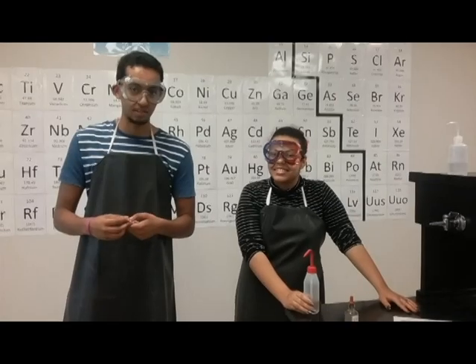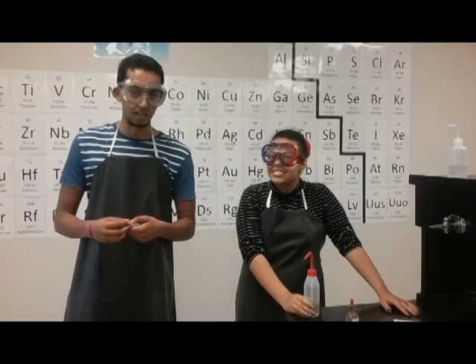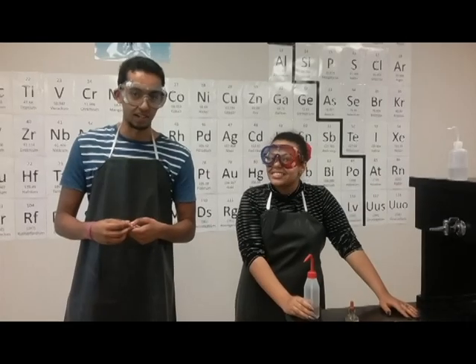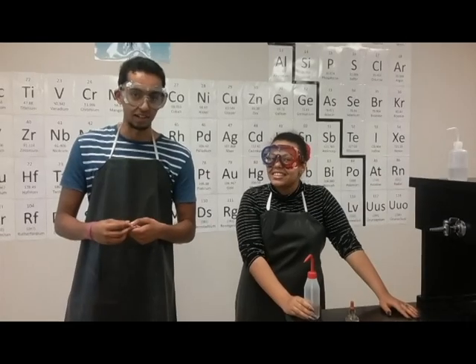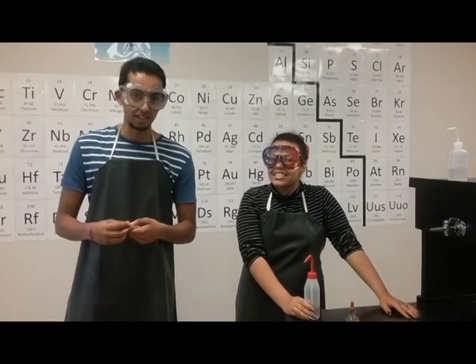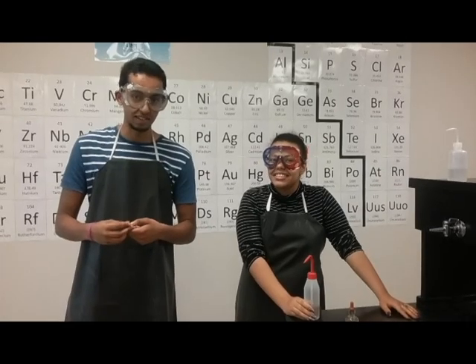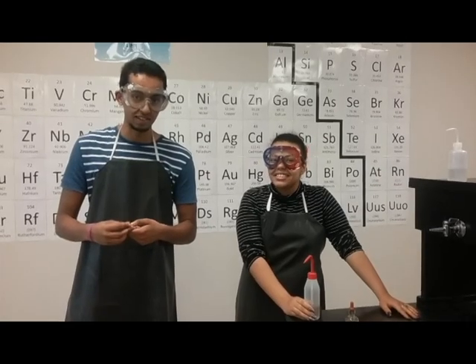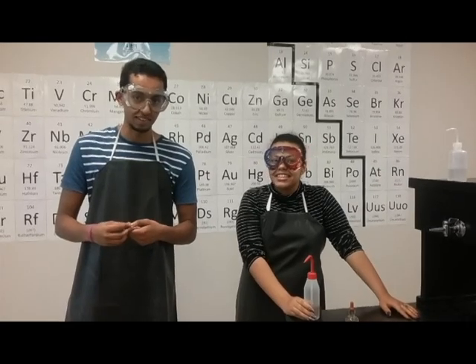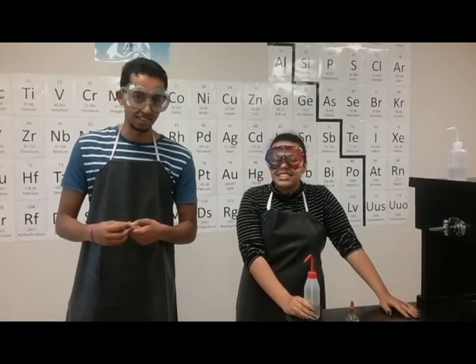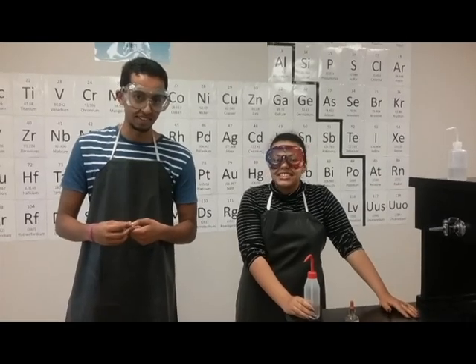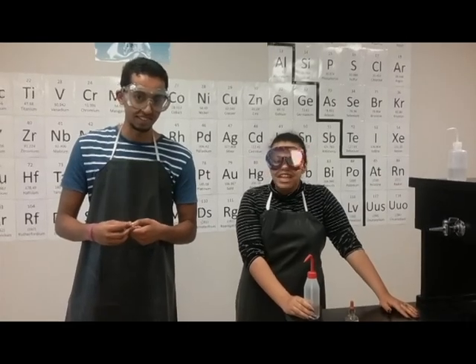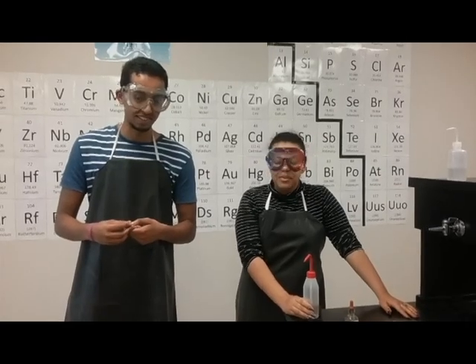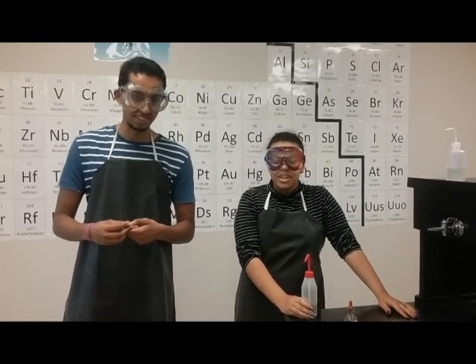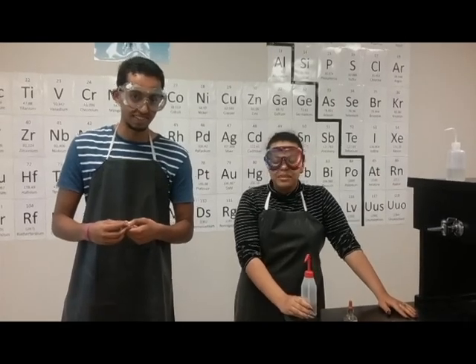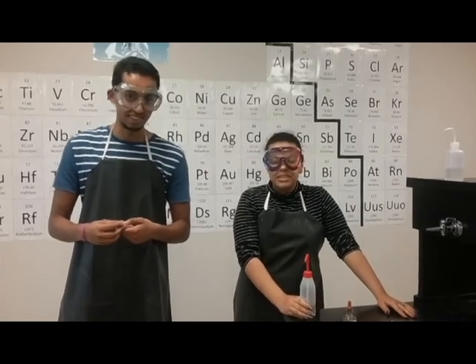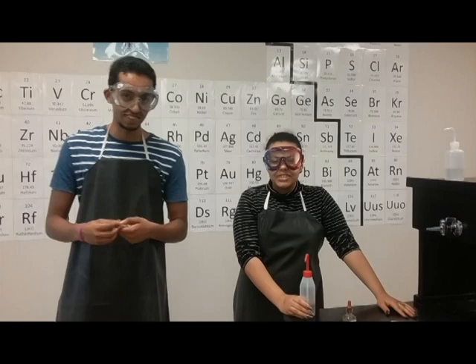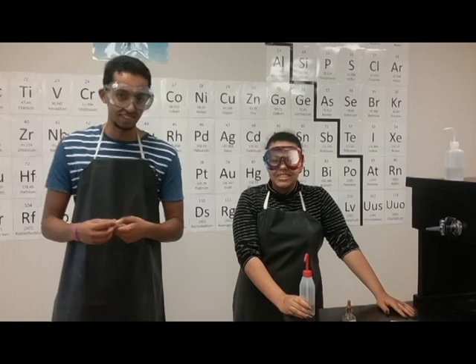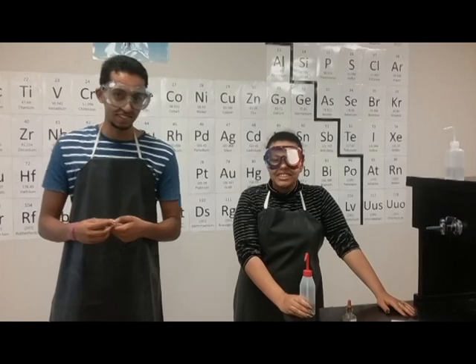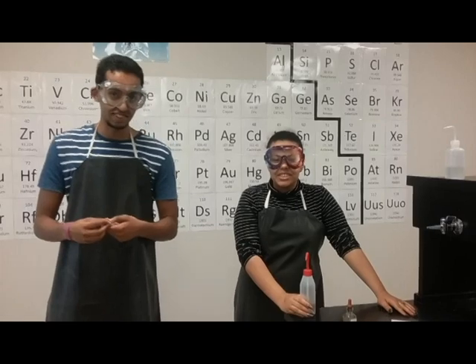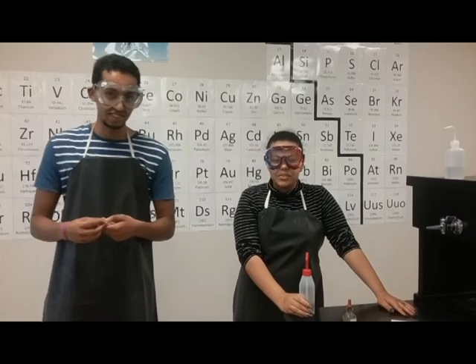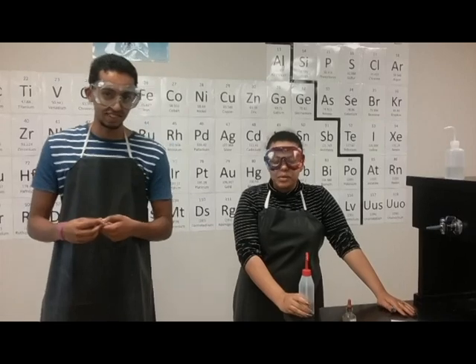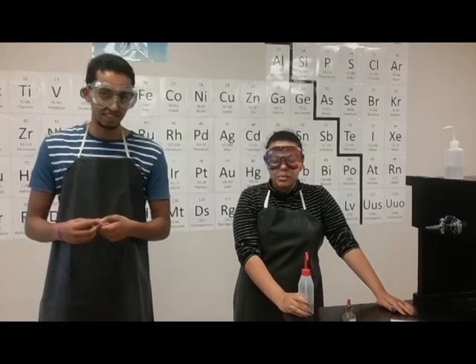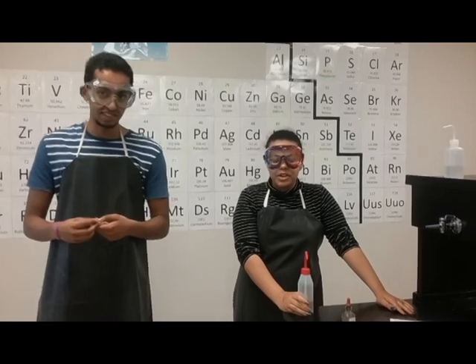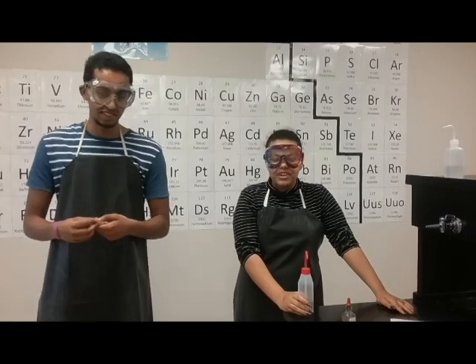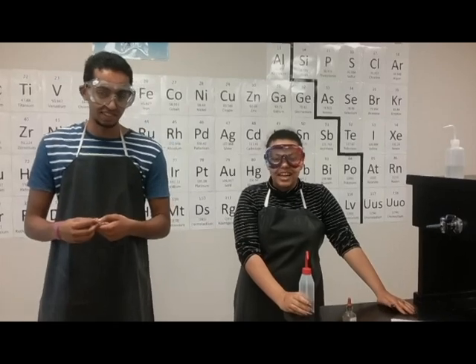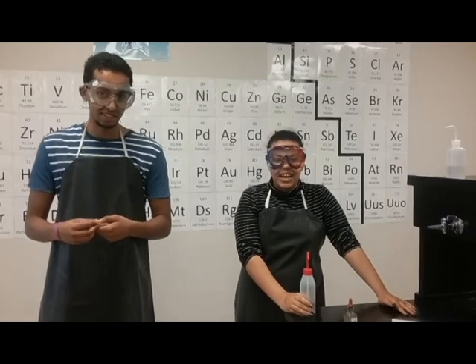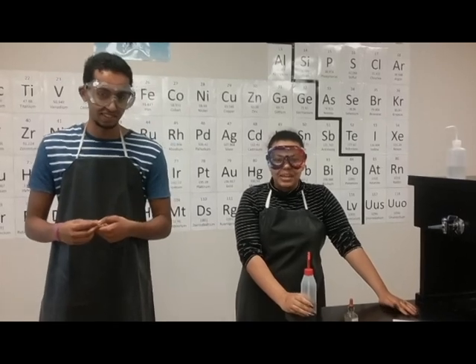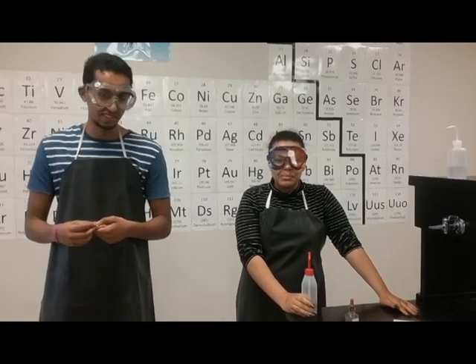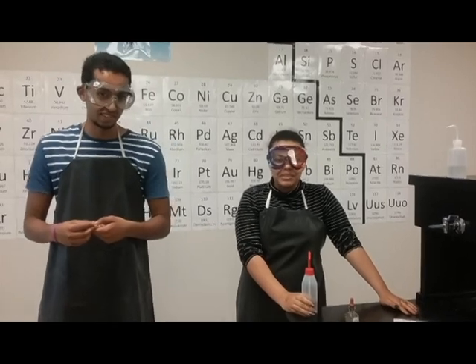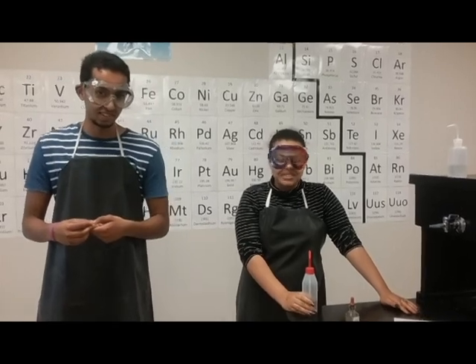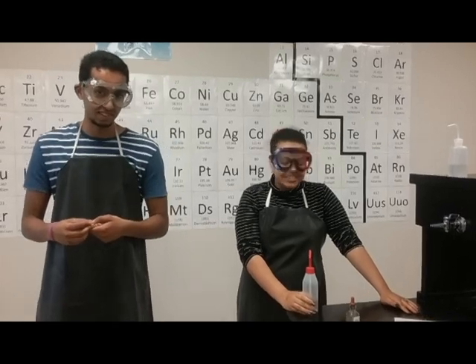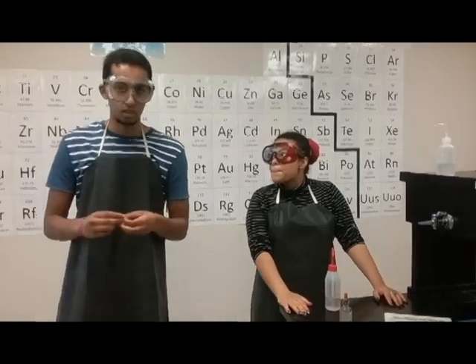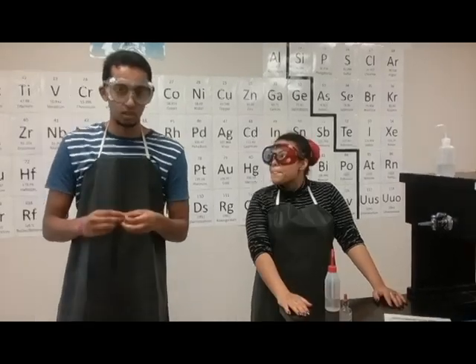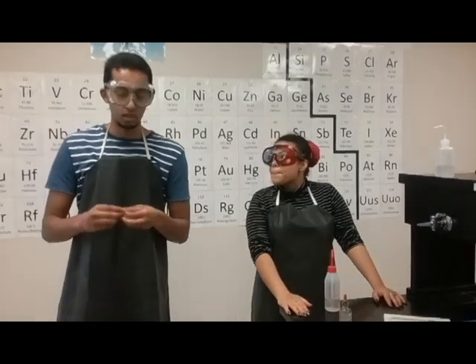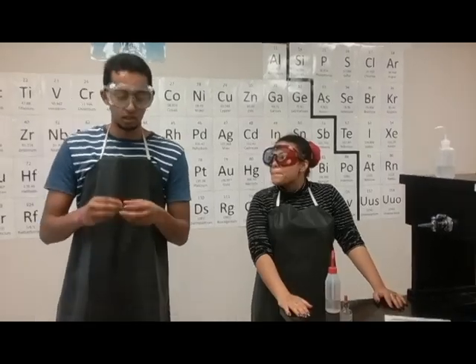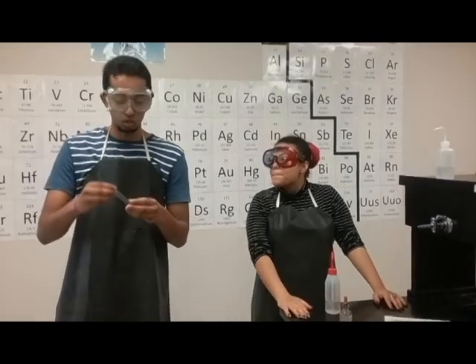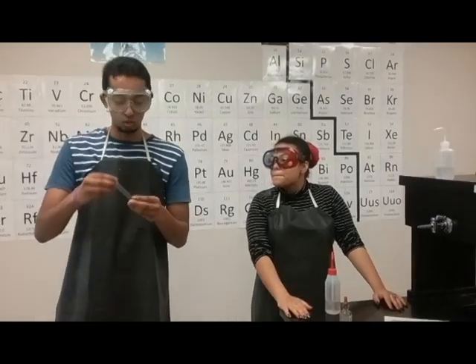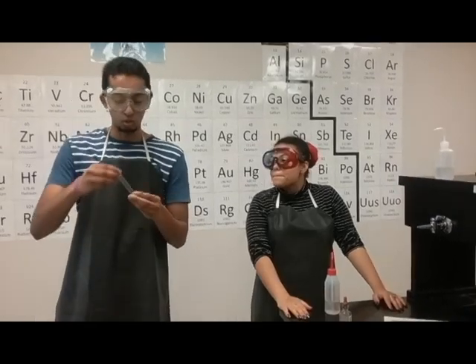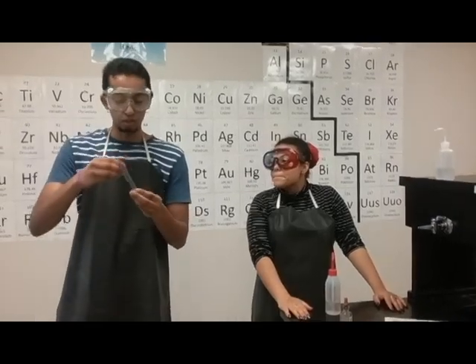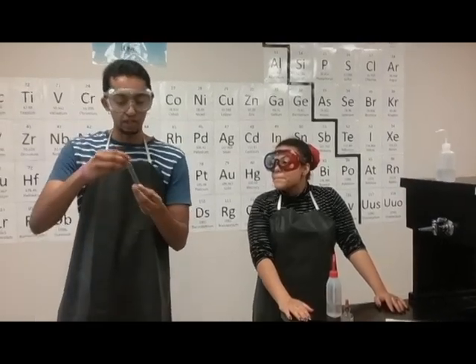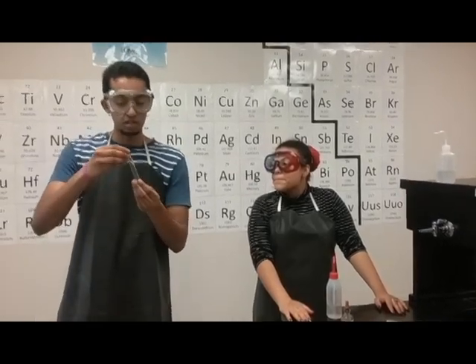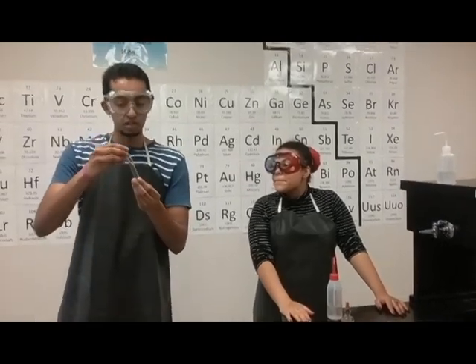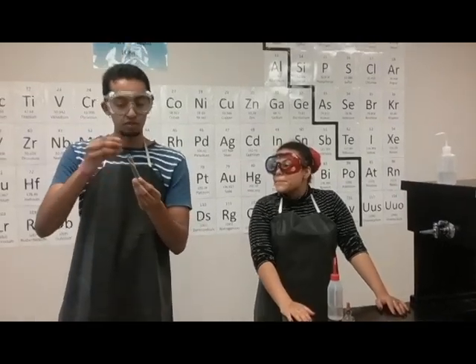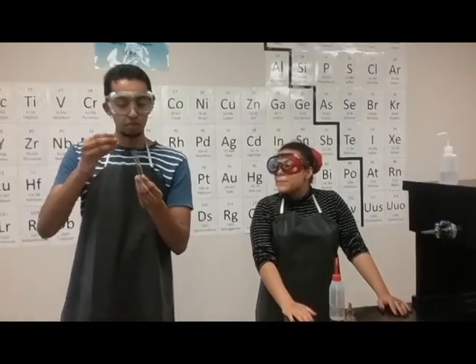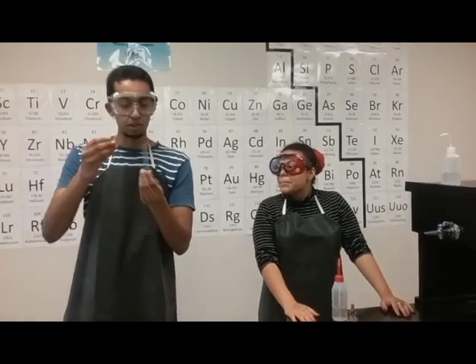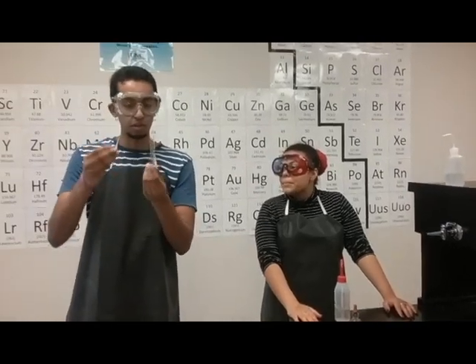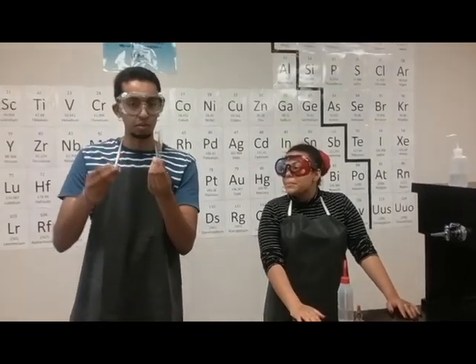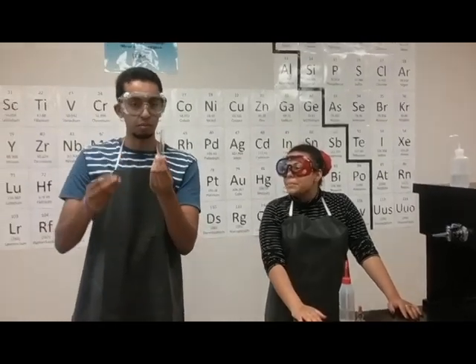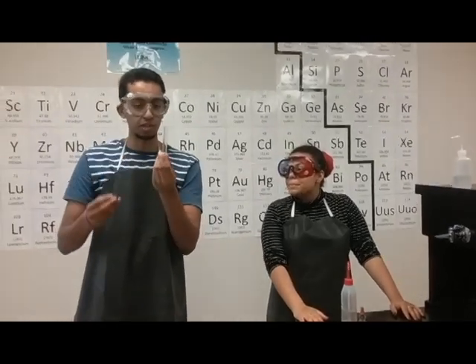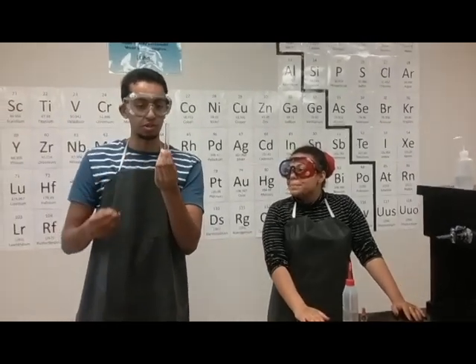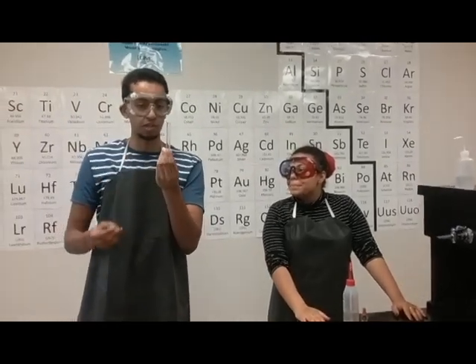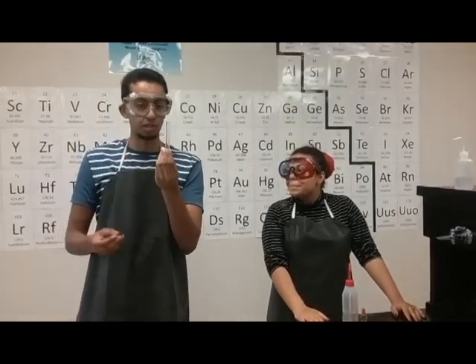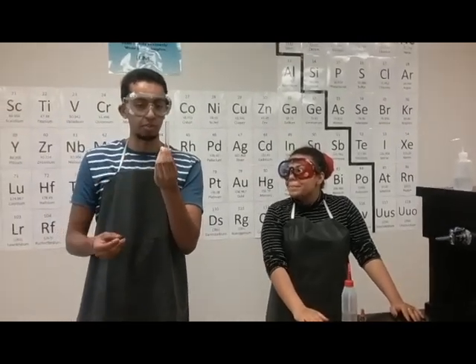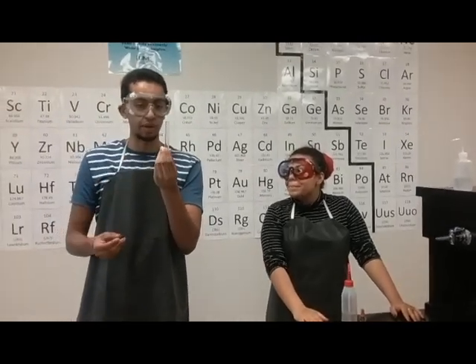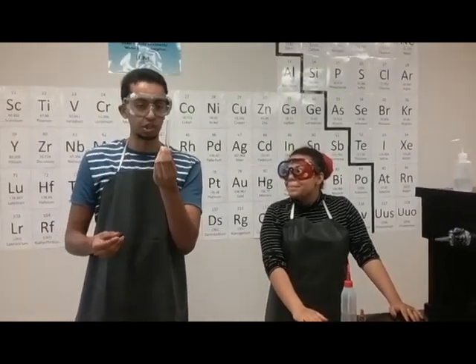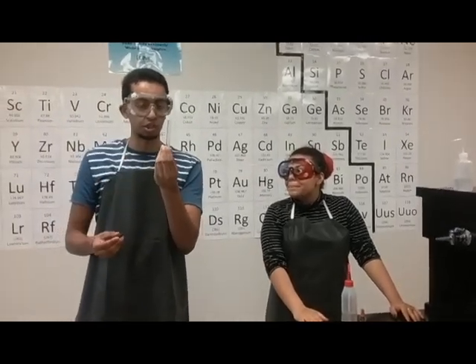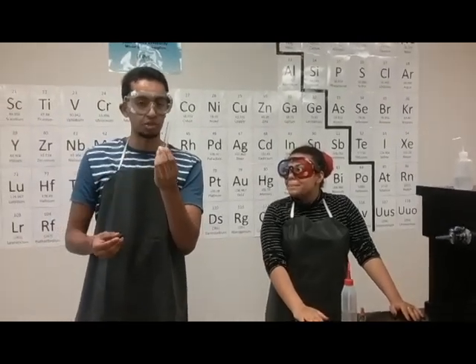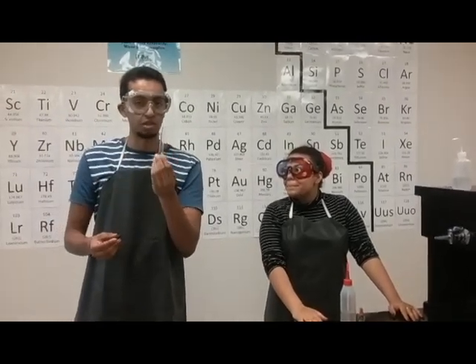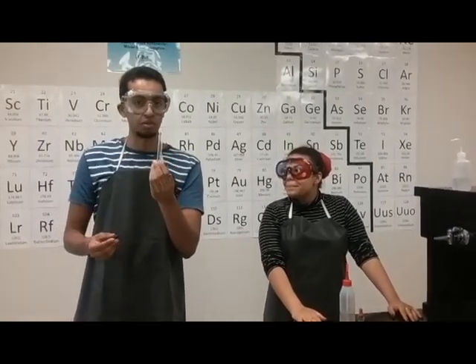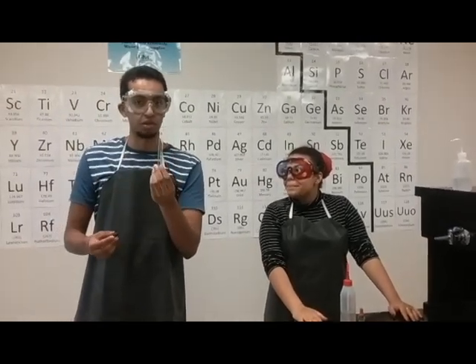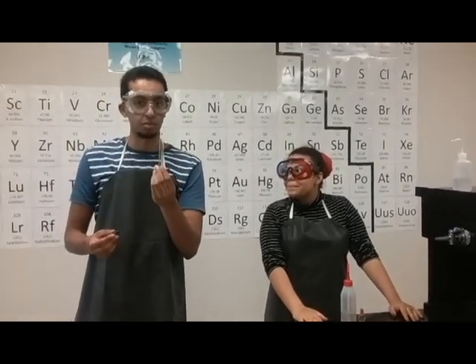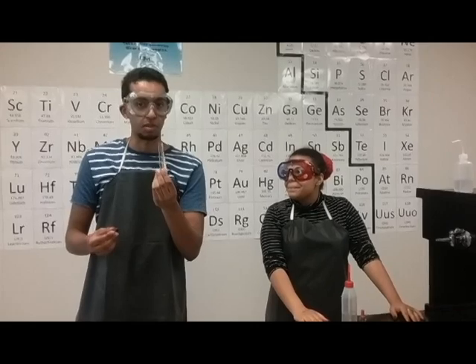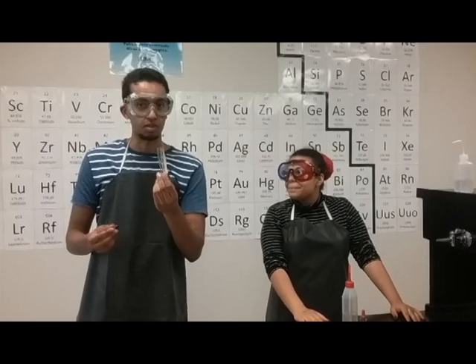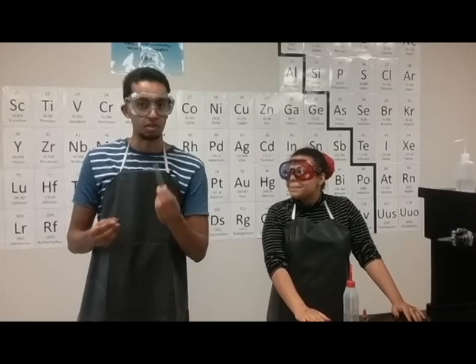Hi. Today we're going to be doing the silver mirror lab. We'll make the silver mirror by using a Brasher silvering process.